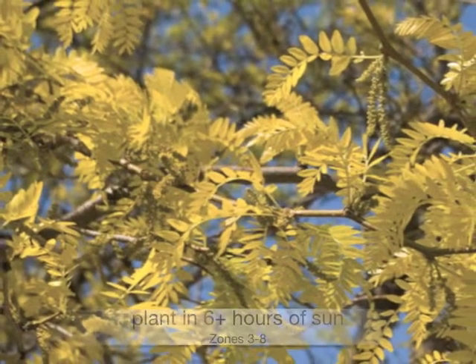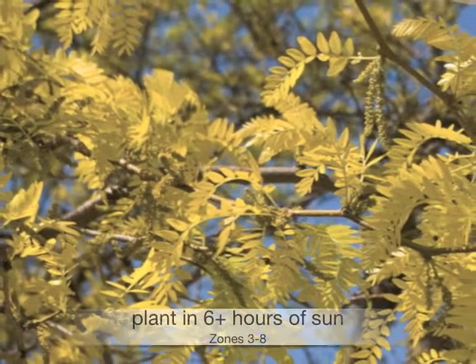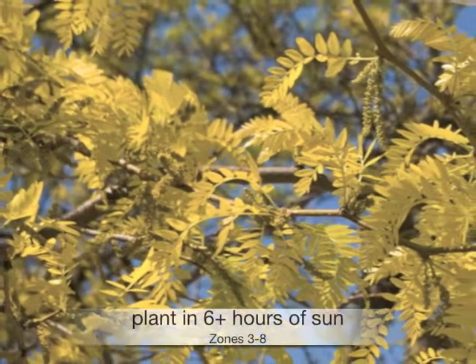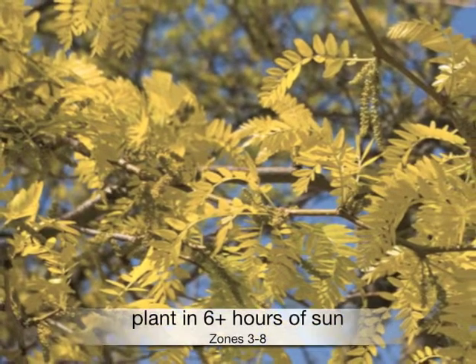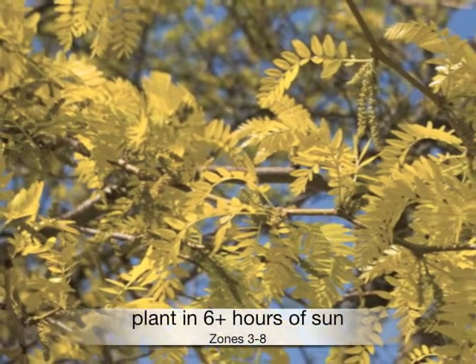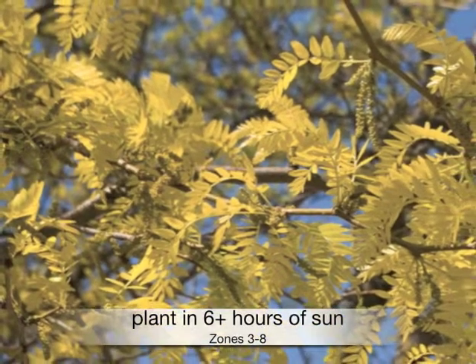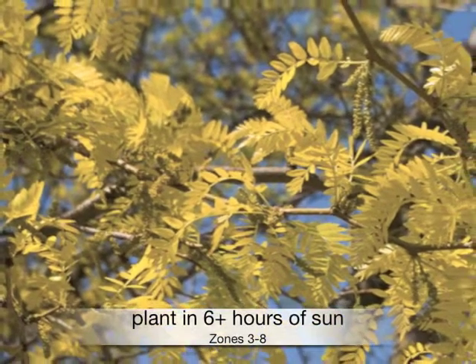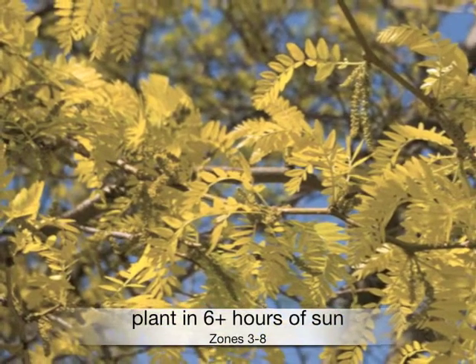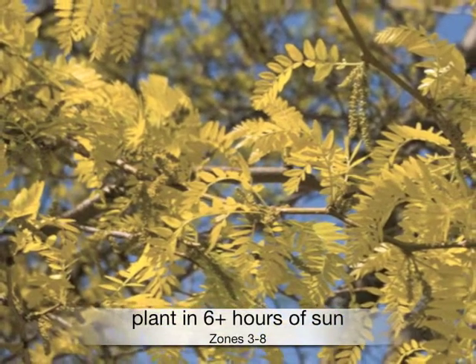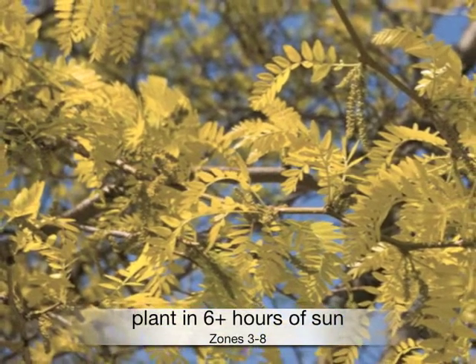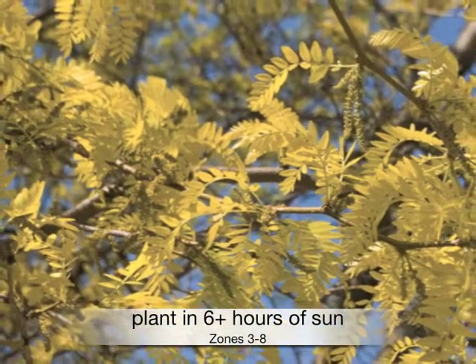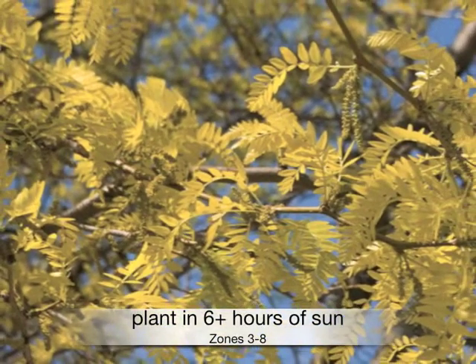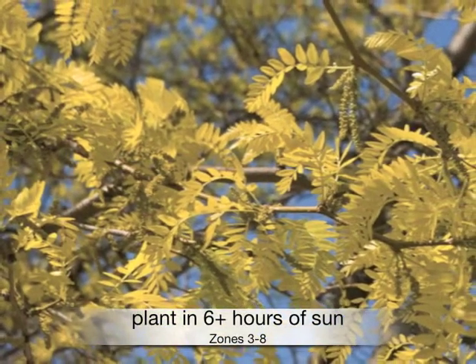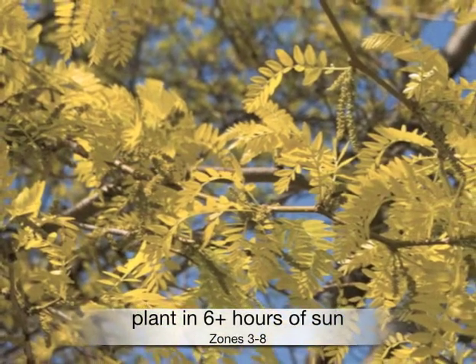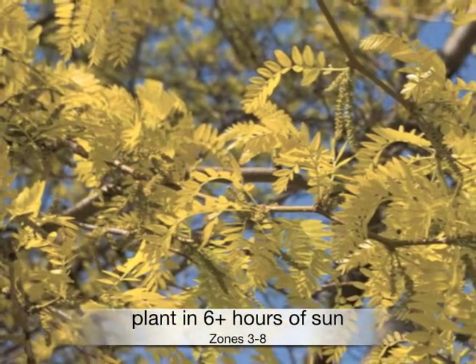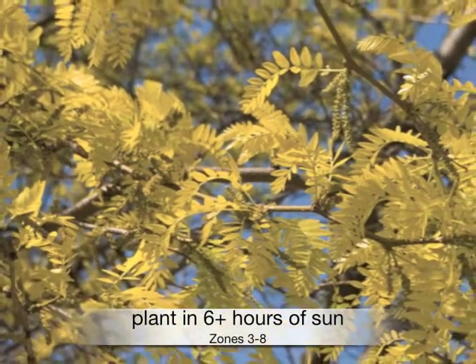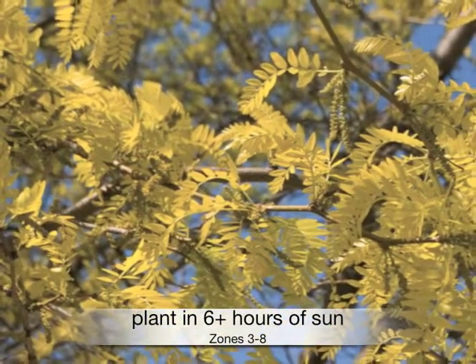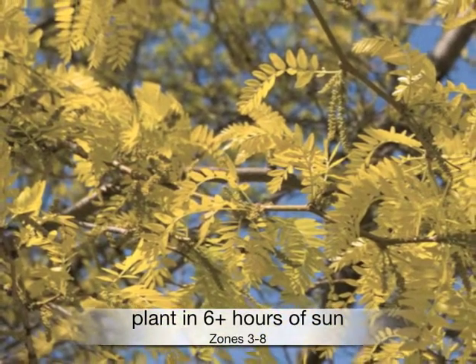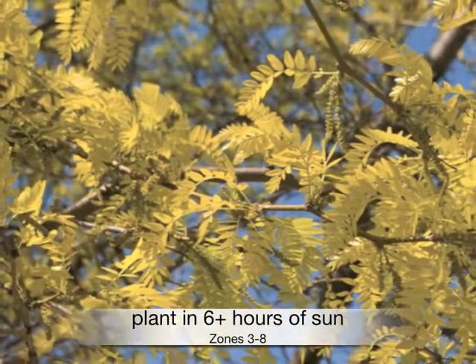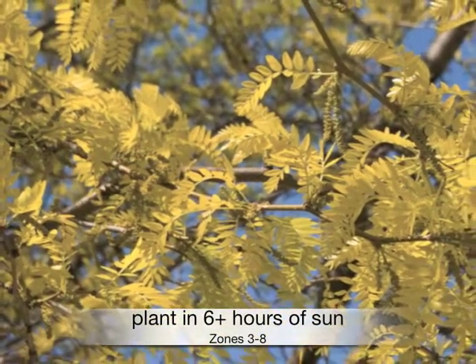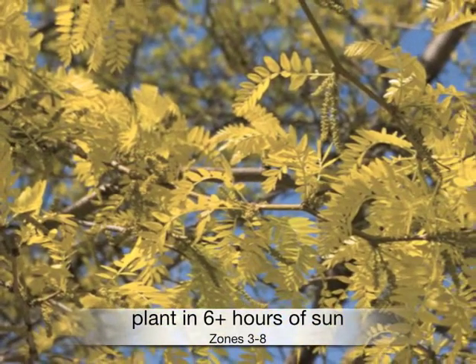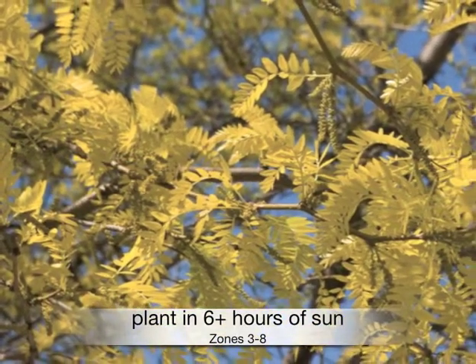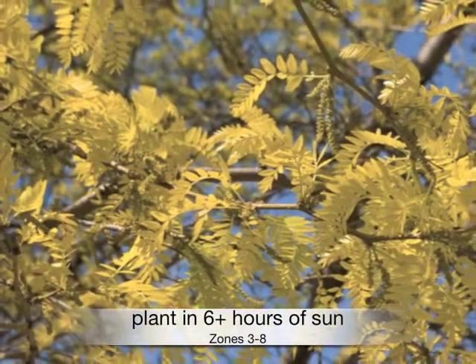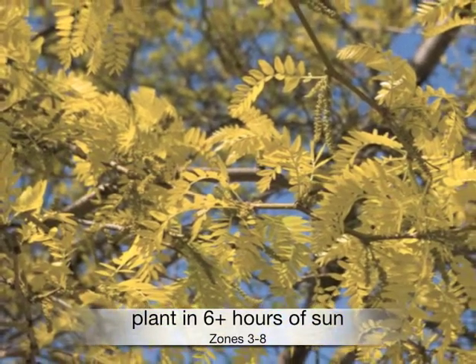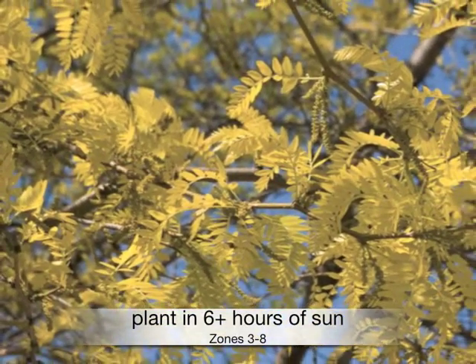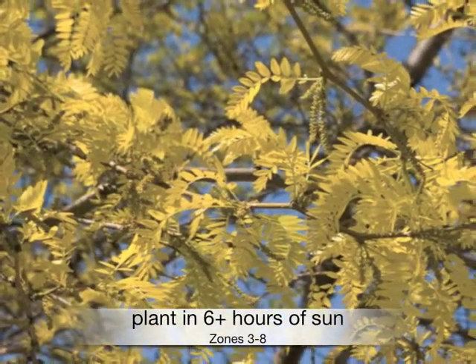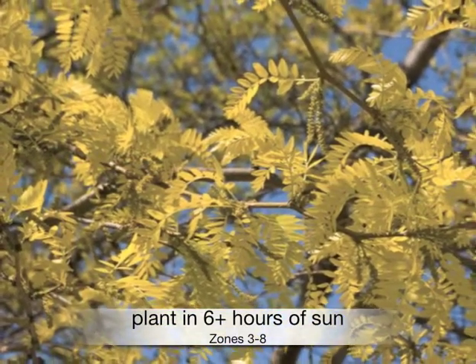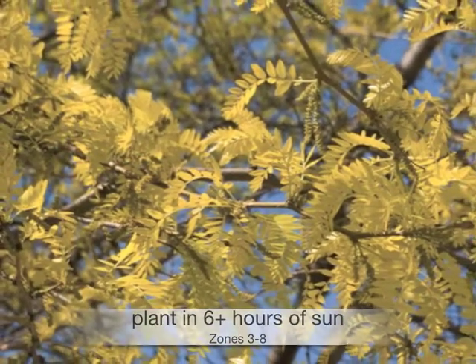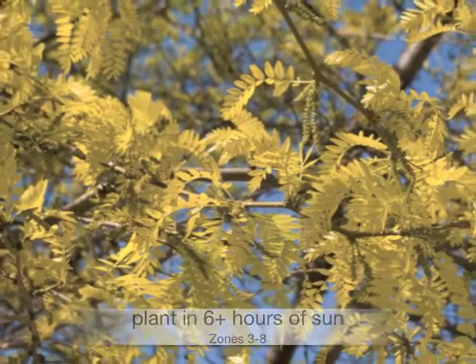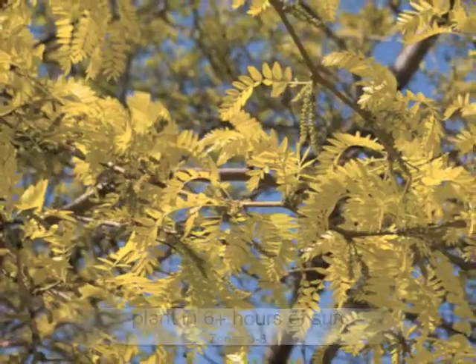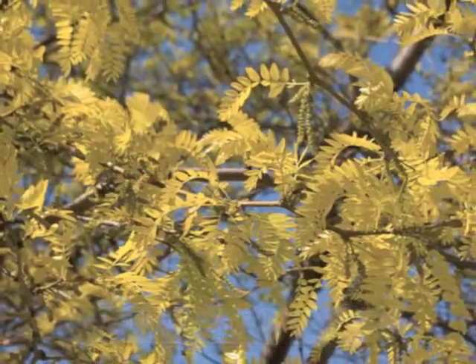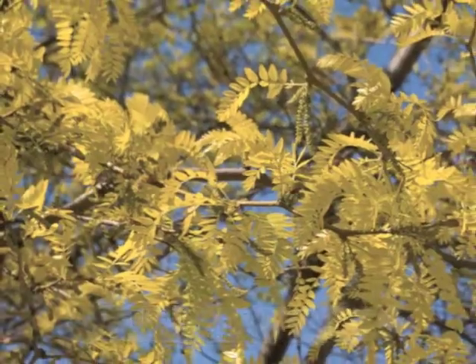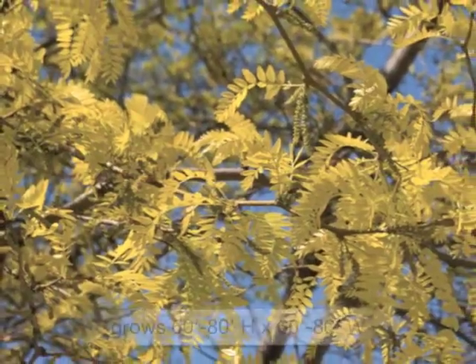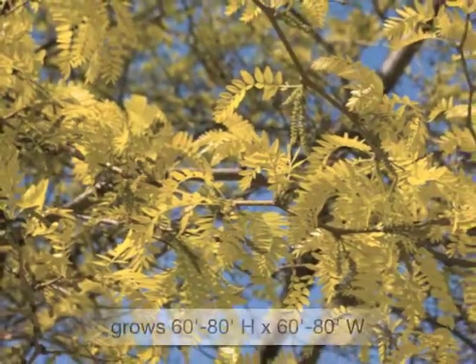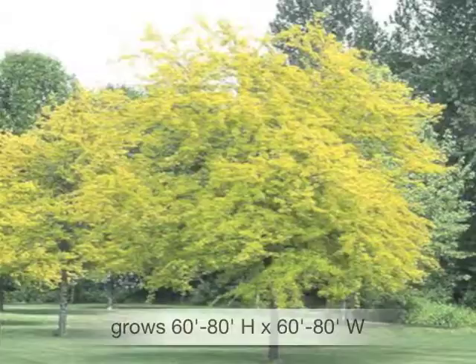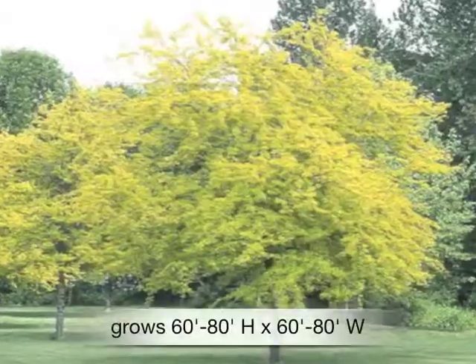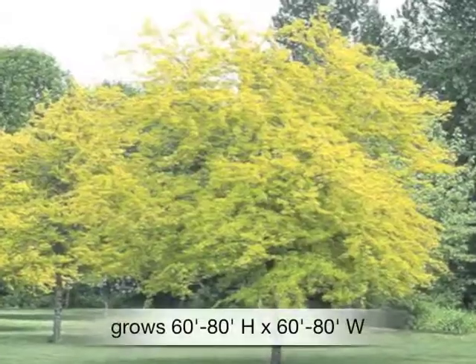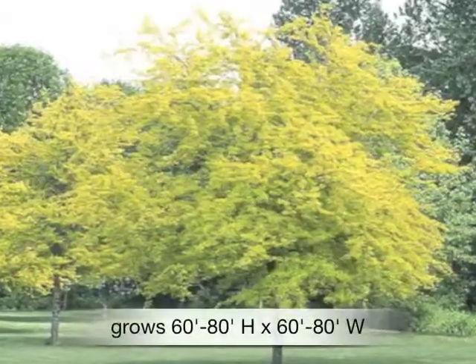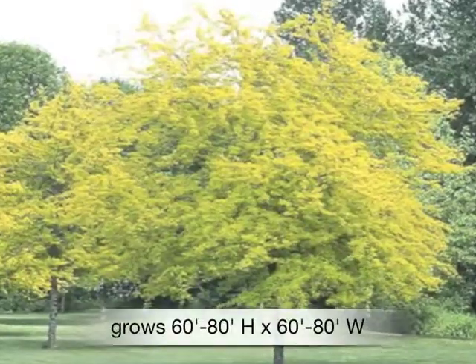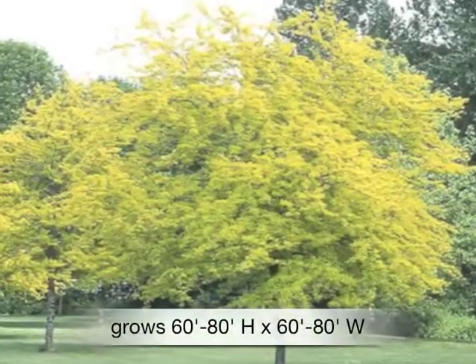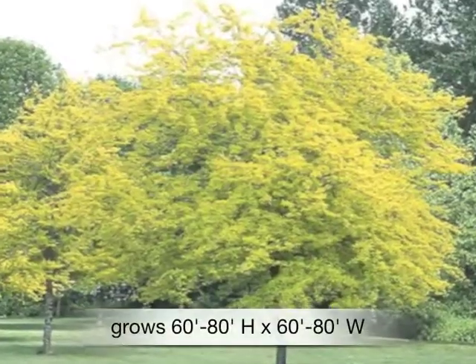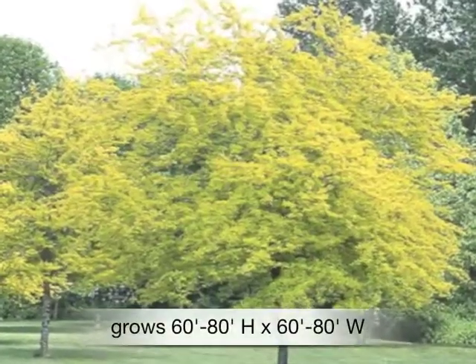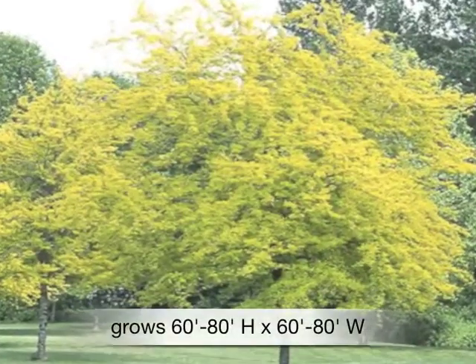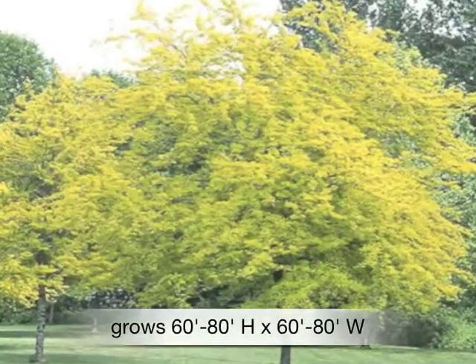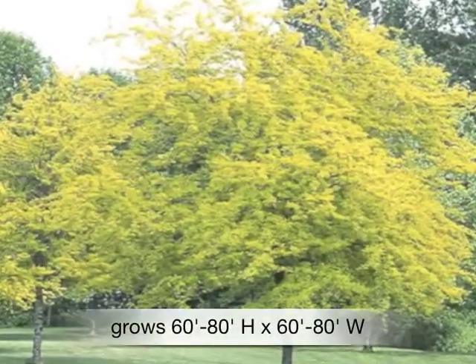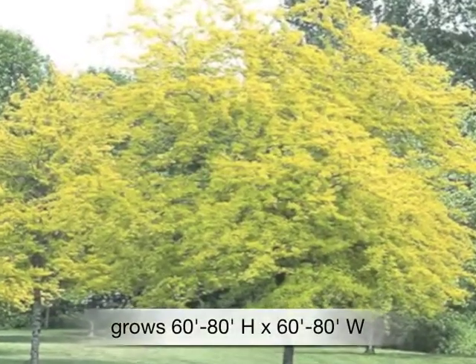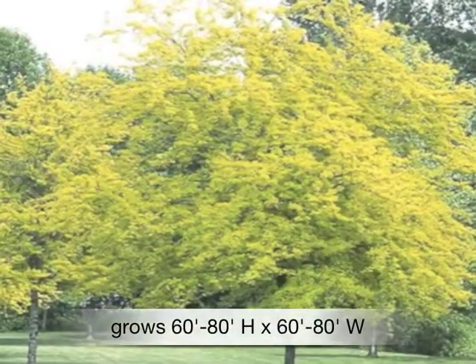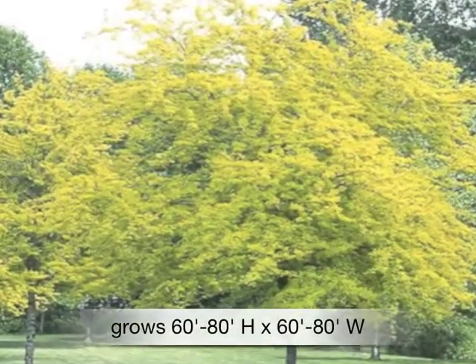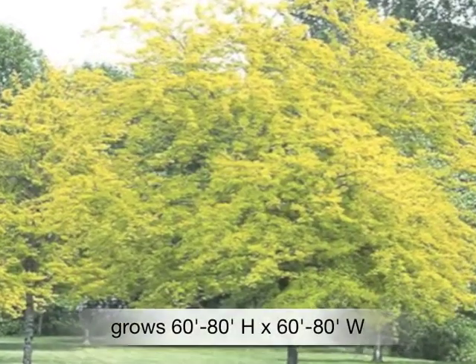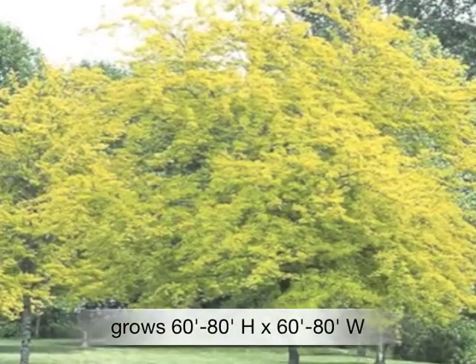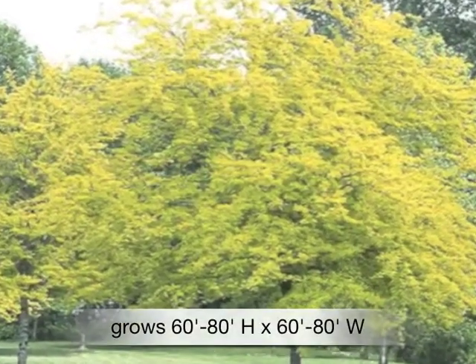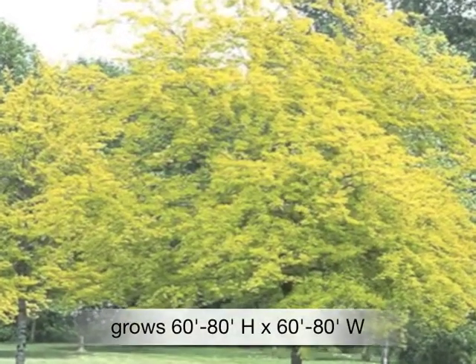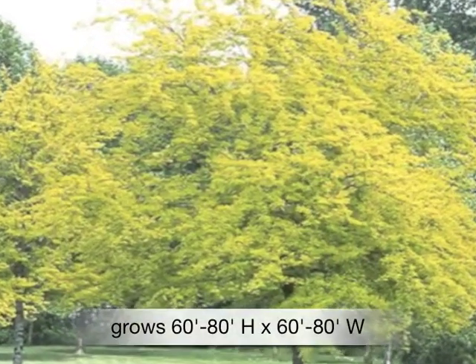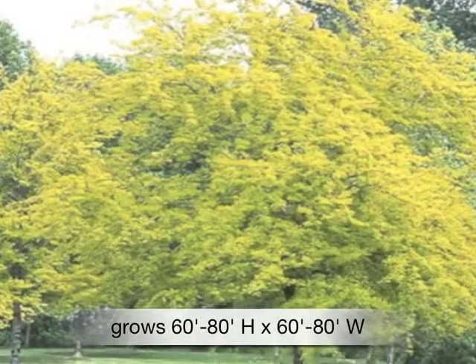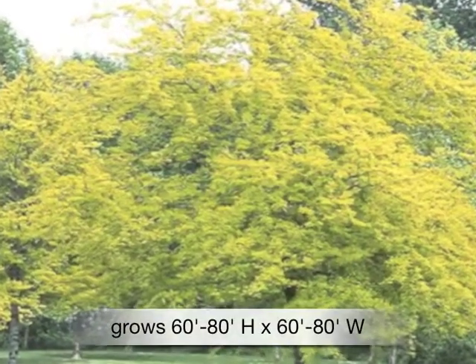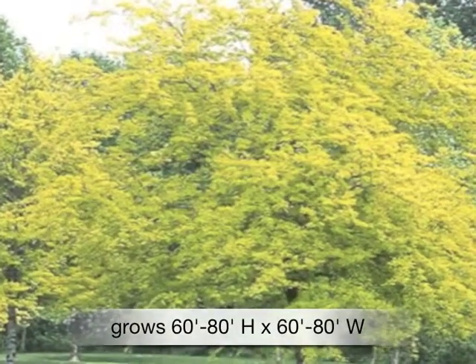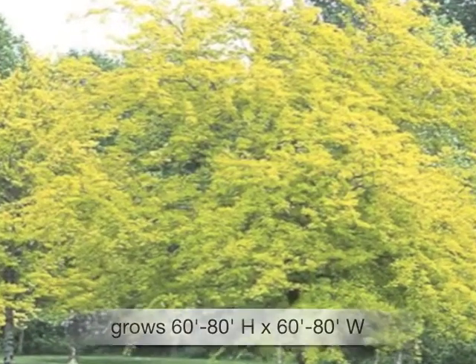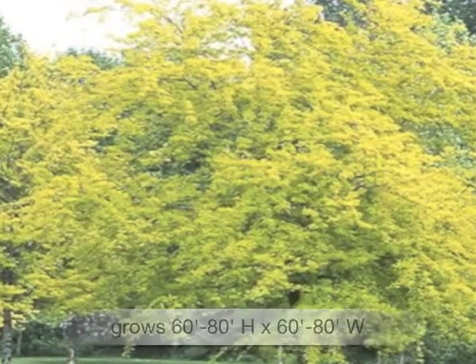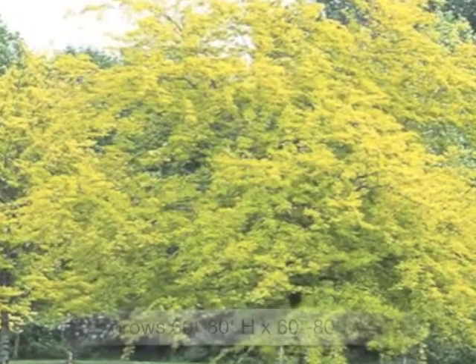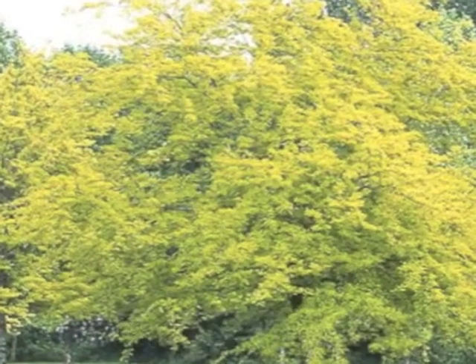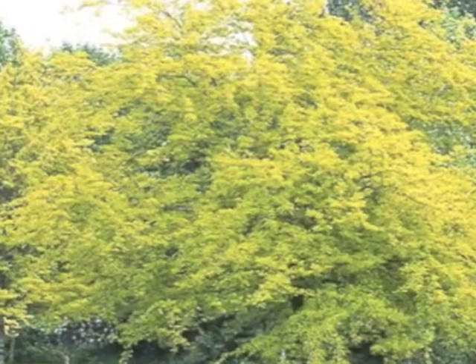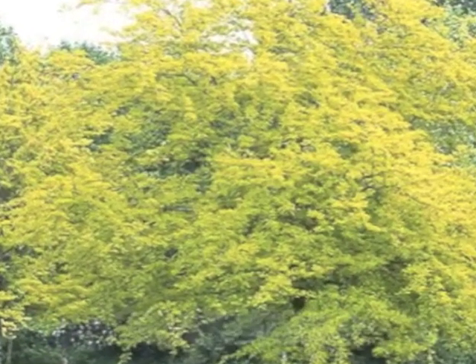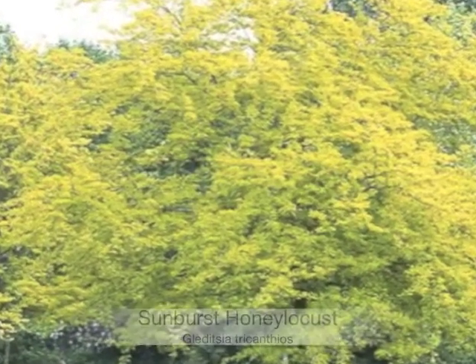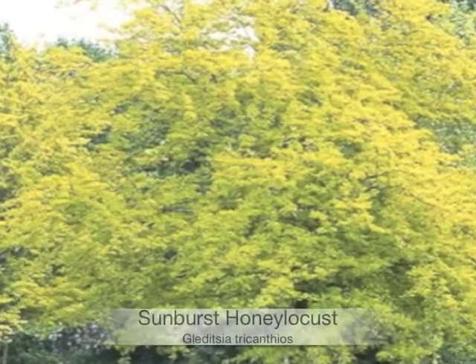Plant in full sun in zones 3 through 8. Grows 60 to 80 feet high and wide — a burst of sunshine.